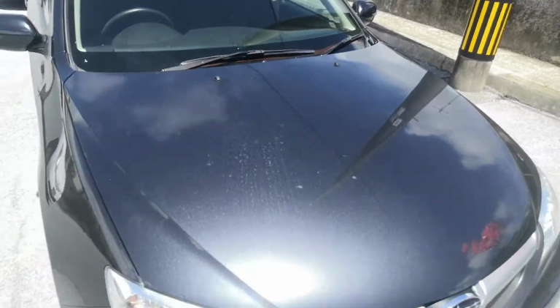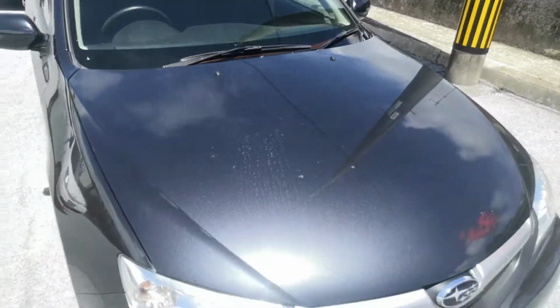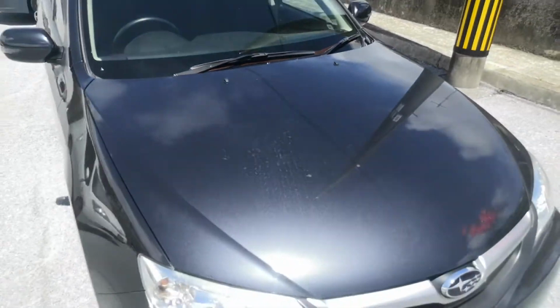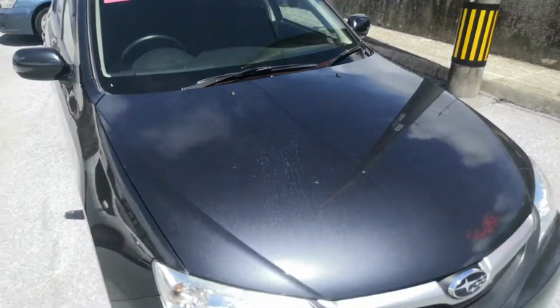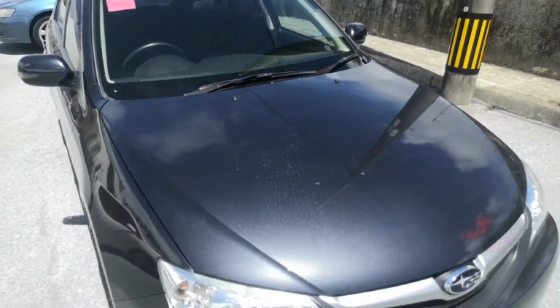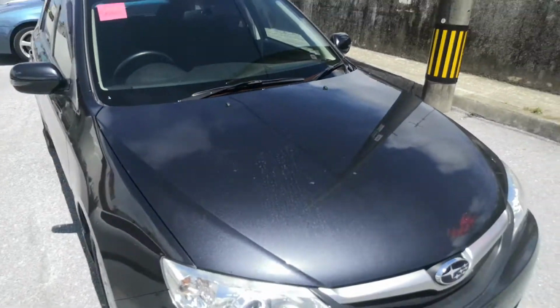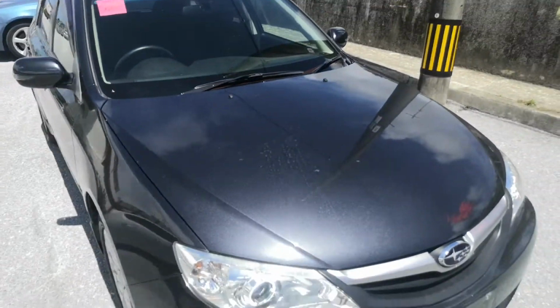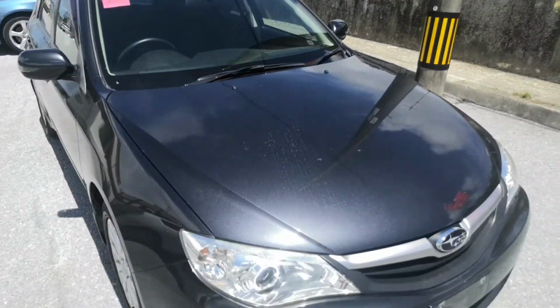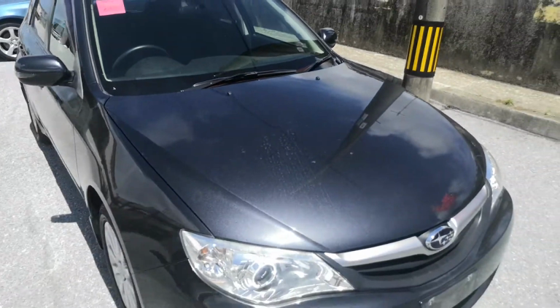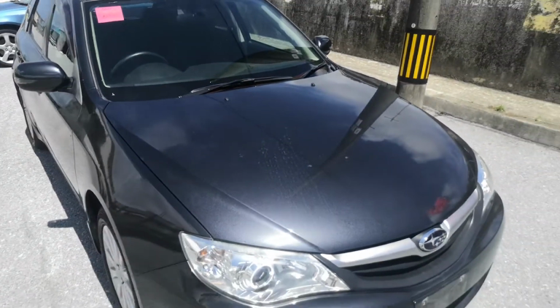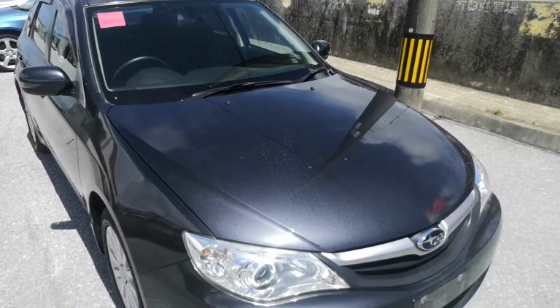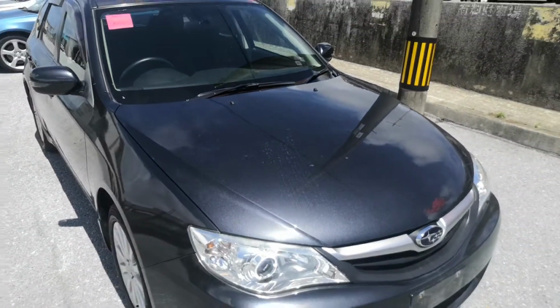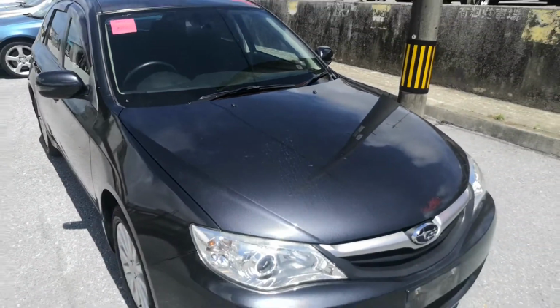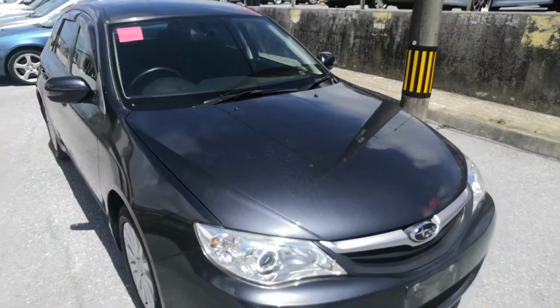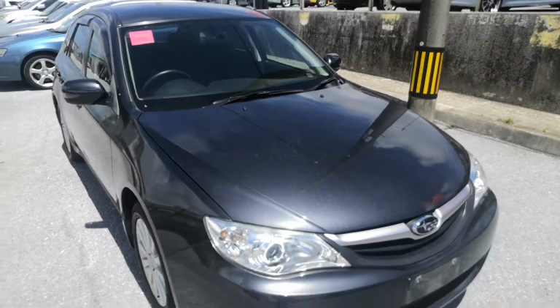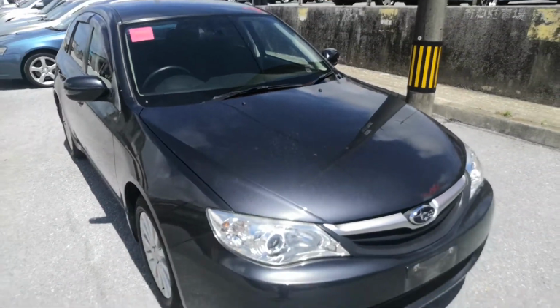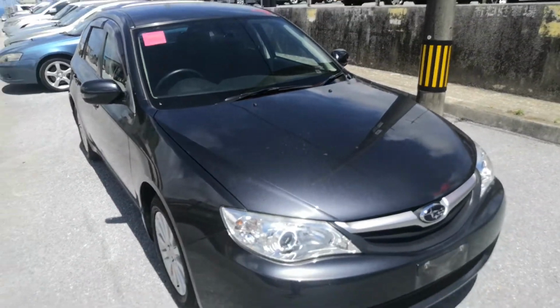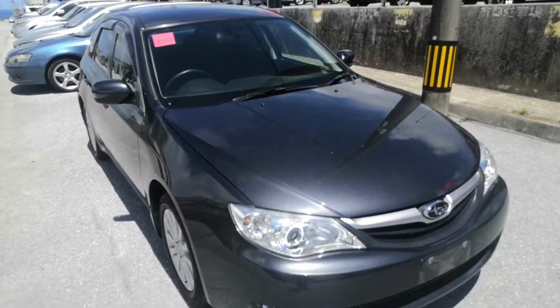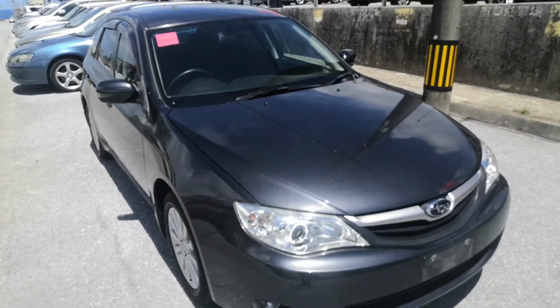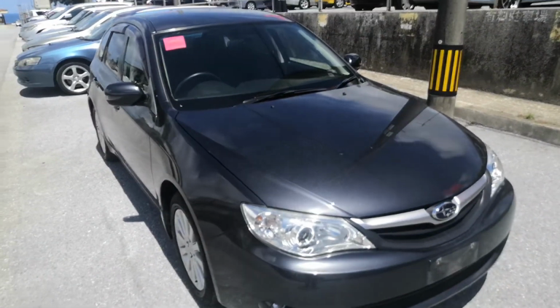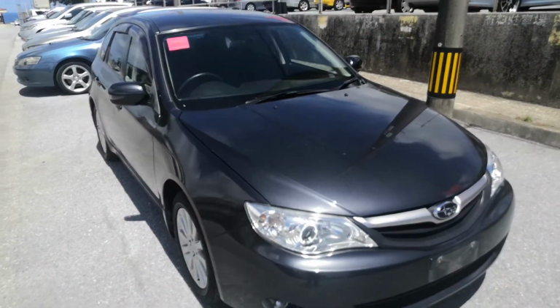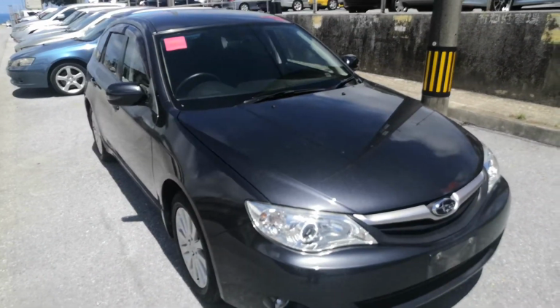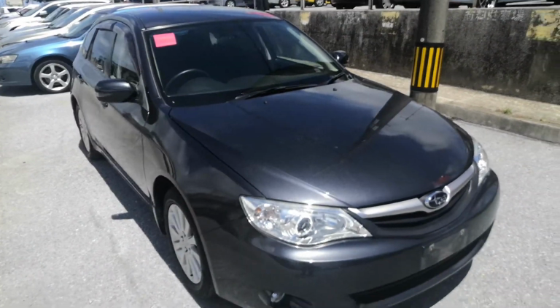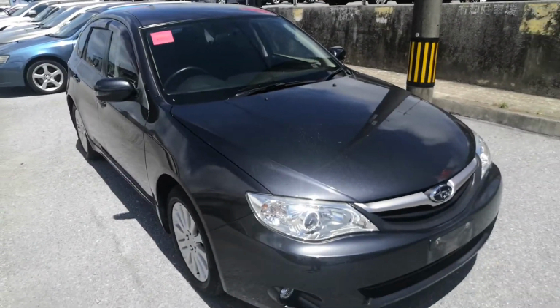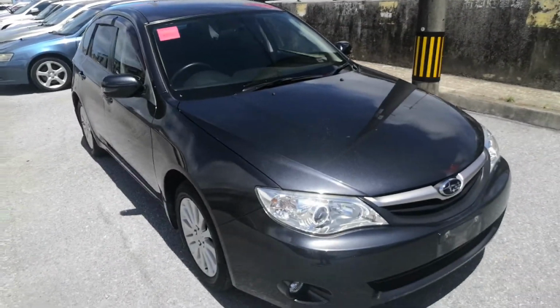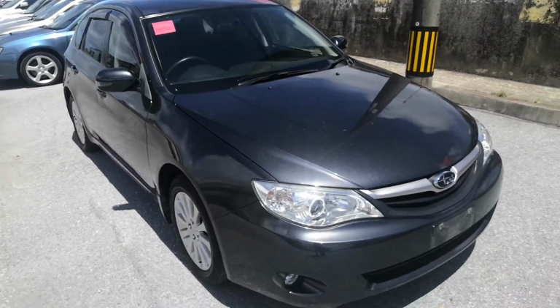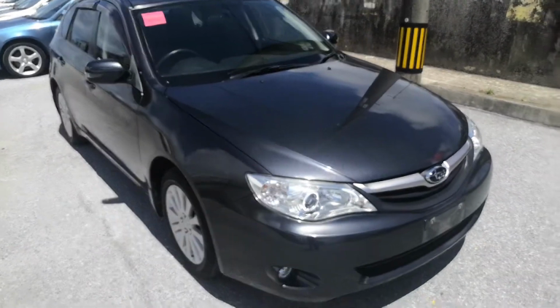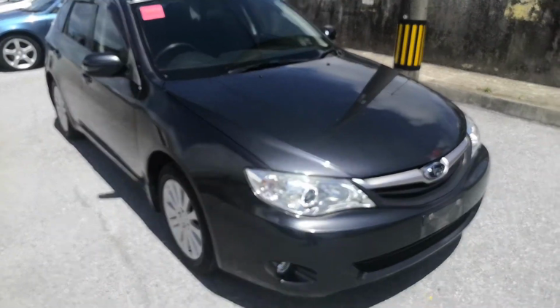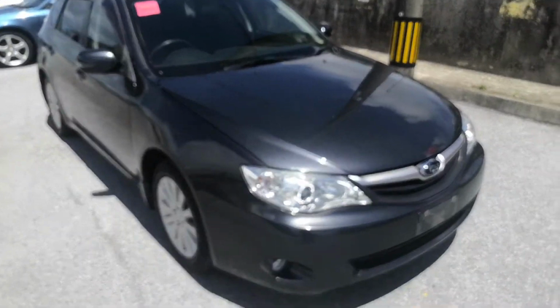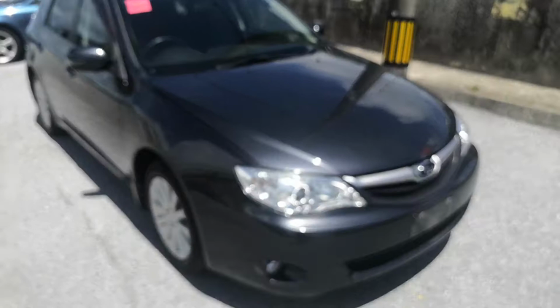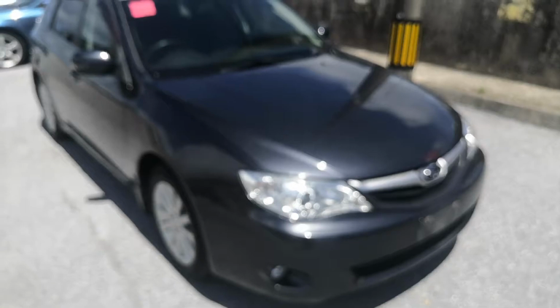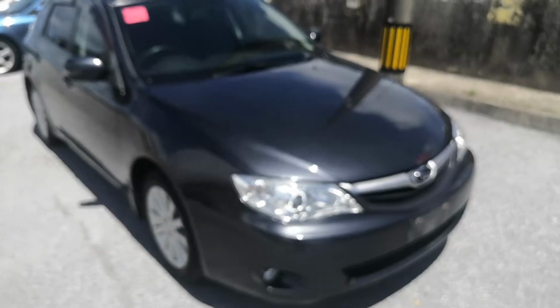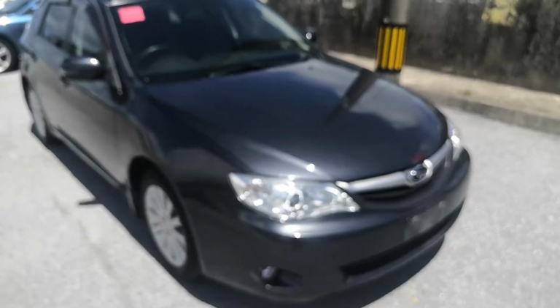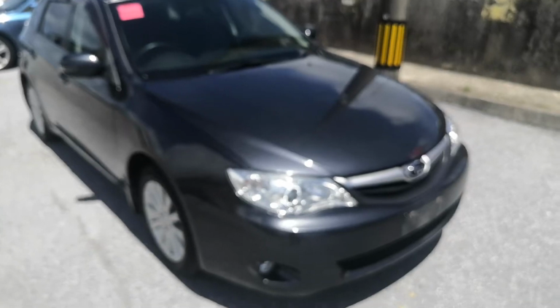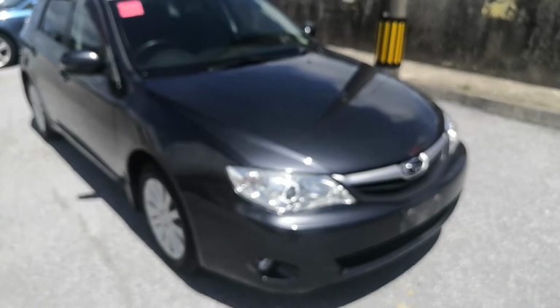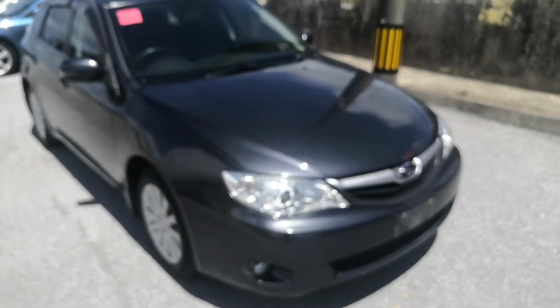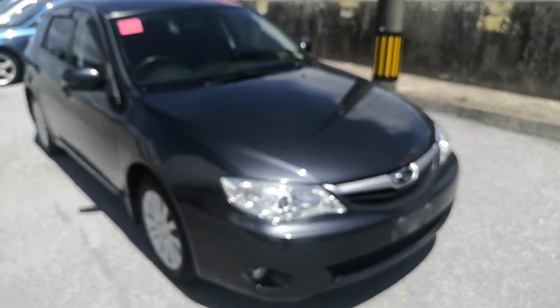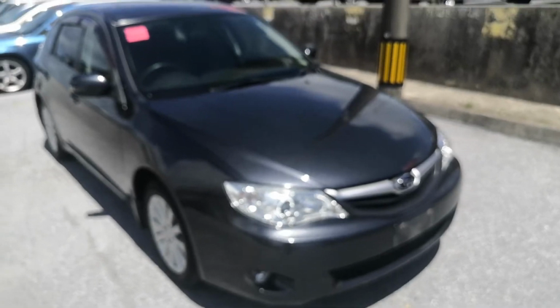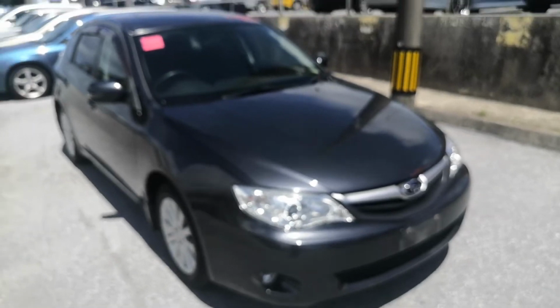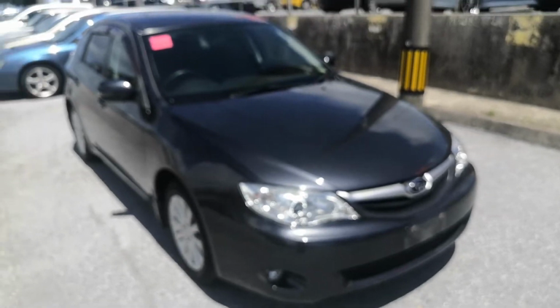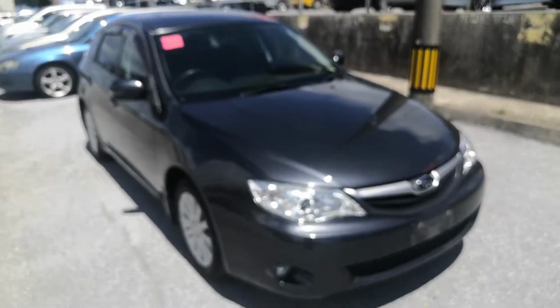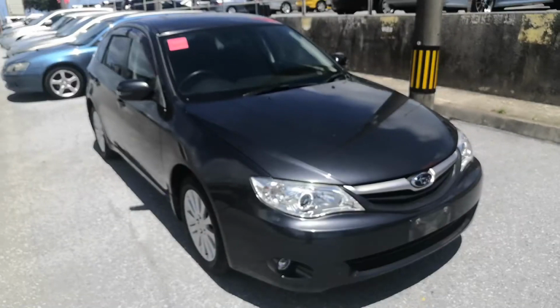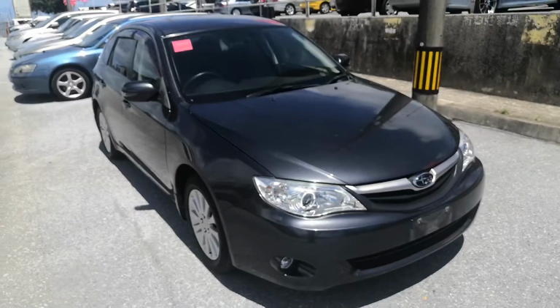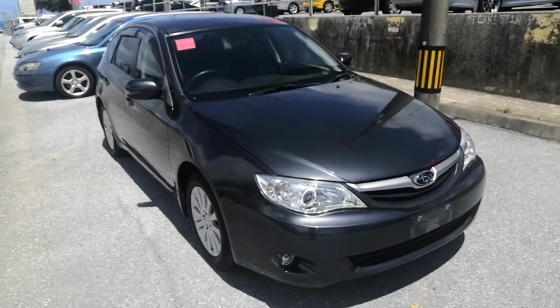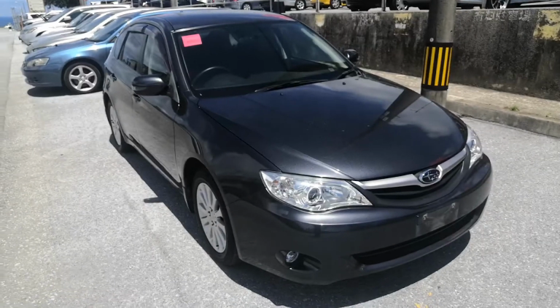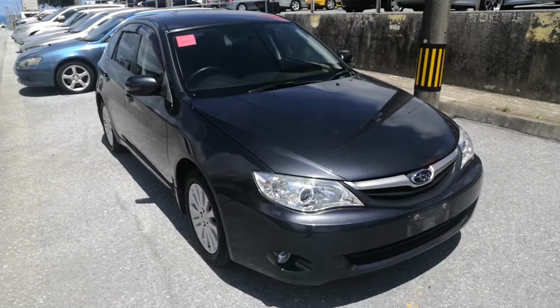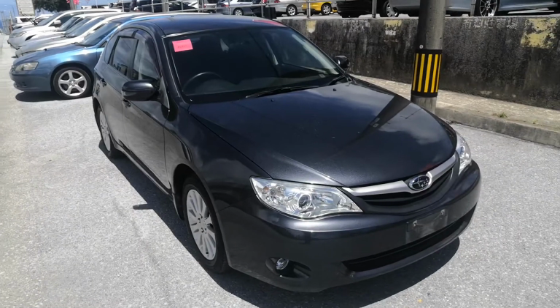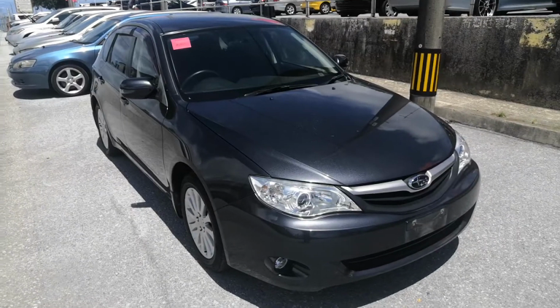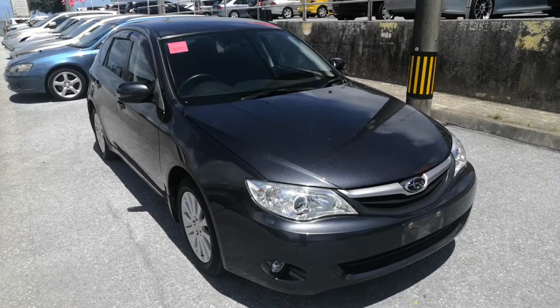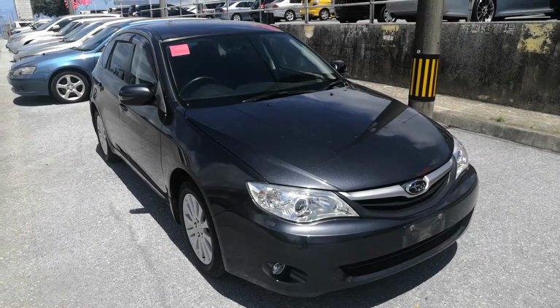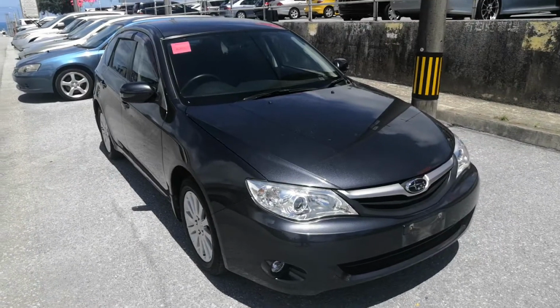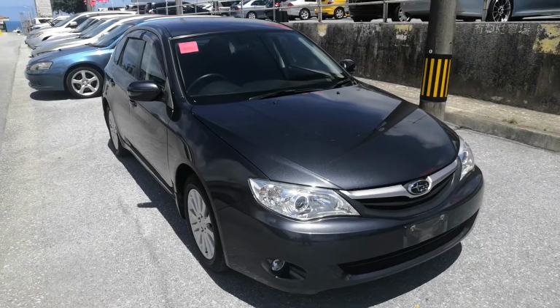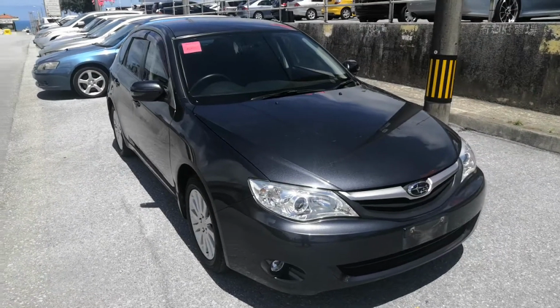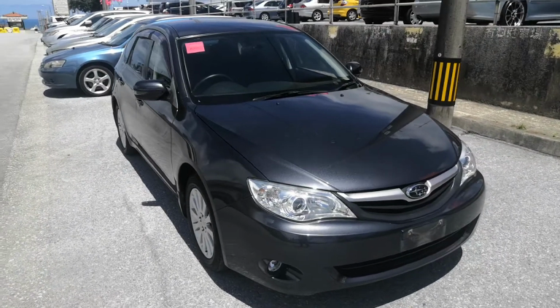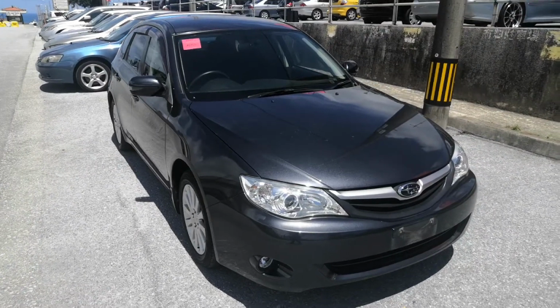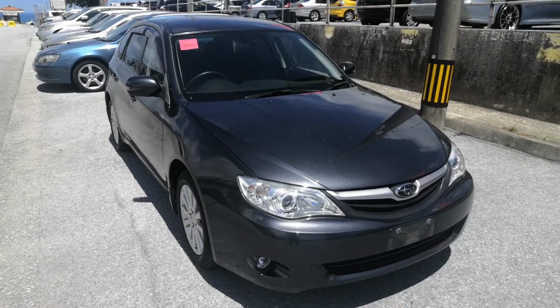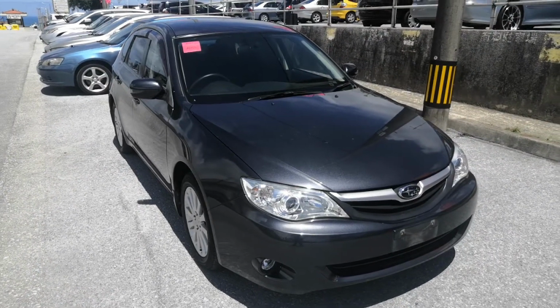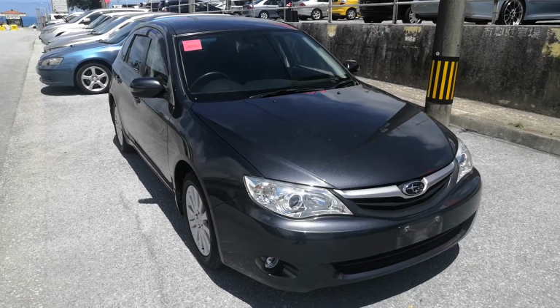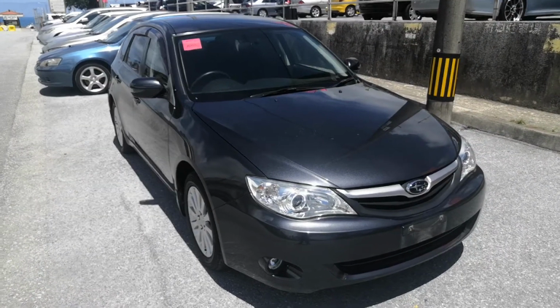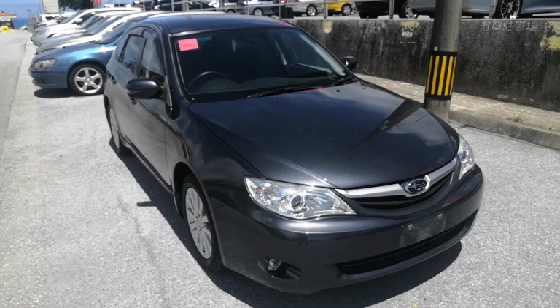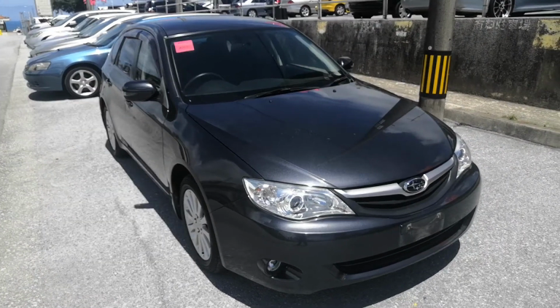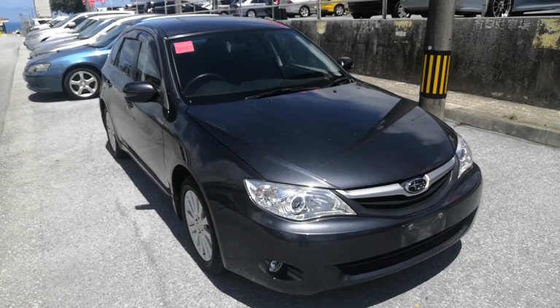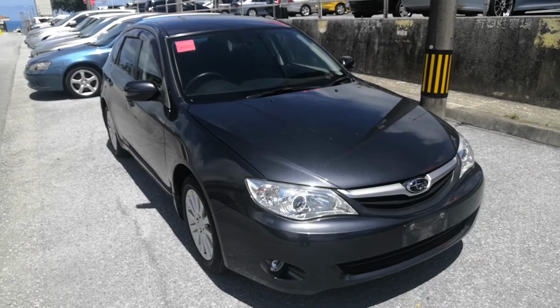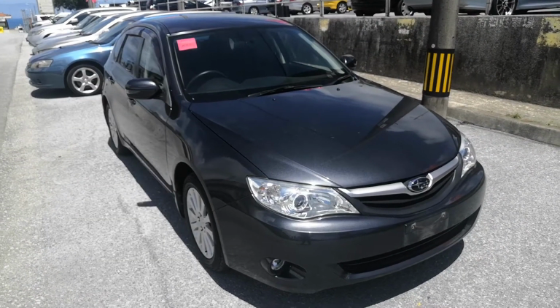So, 2011 Subaru Impreza wagon, new body style, just over 94,000 kilometers — again, around 55,000-56,000 miles.